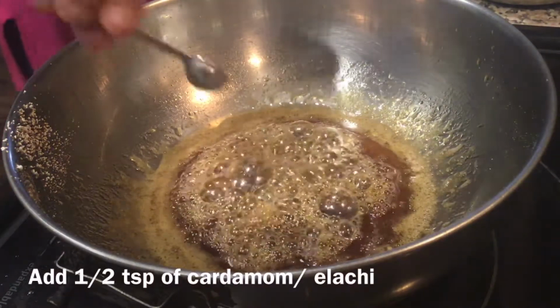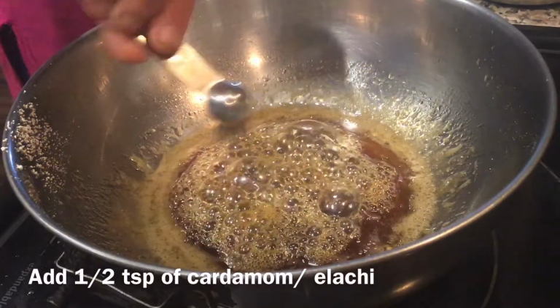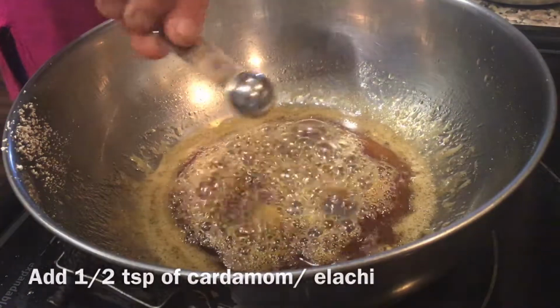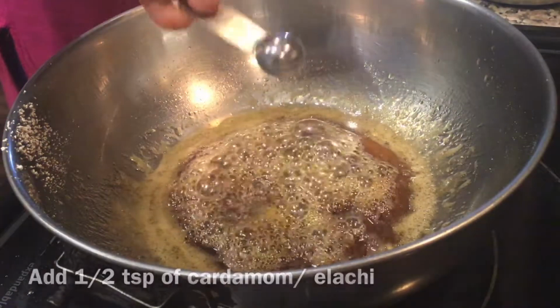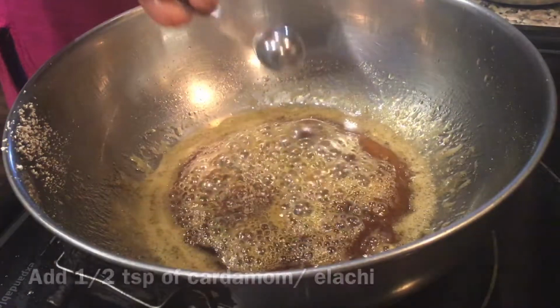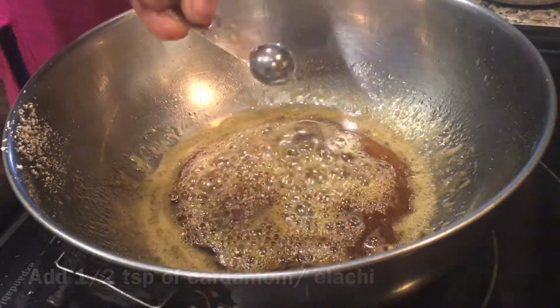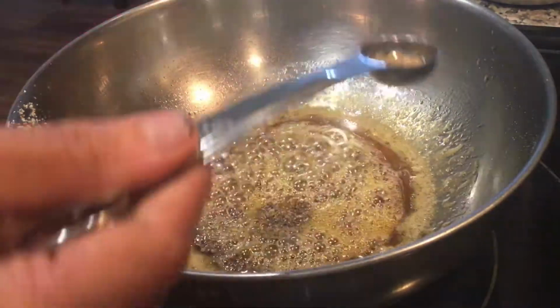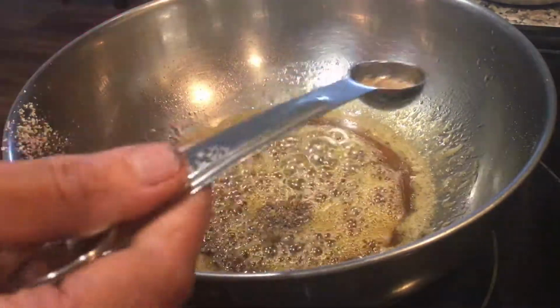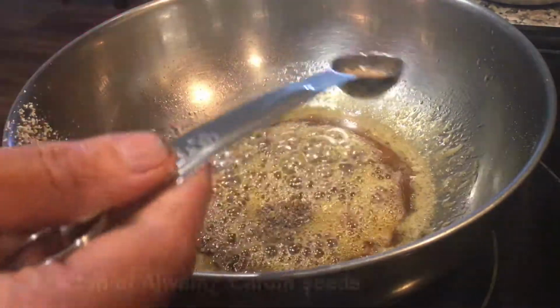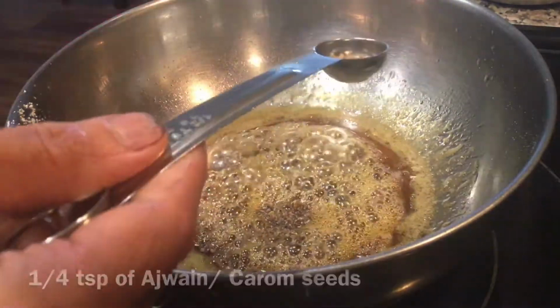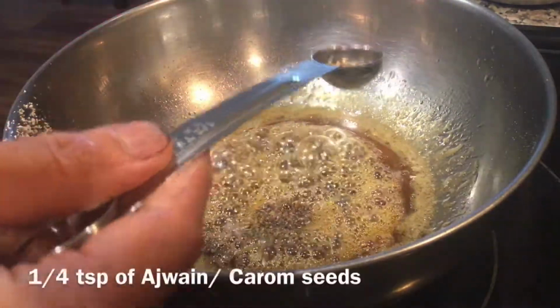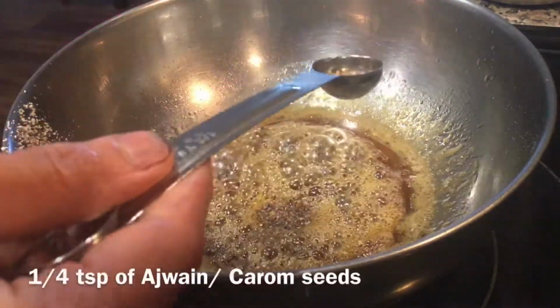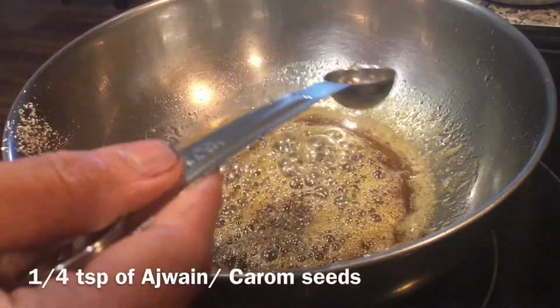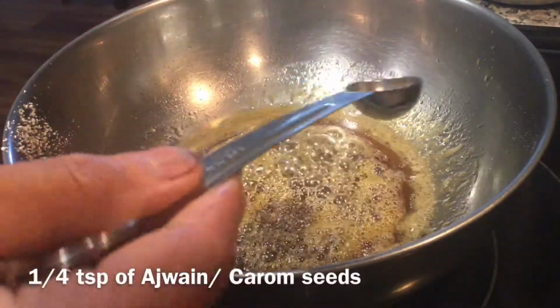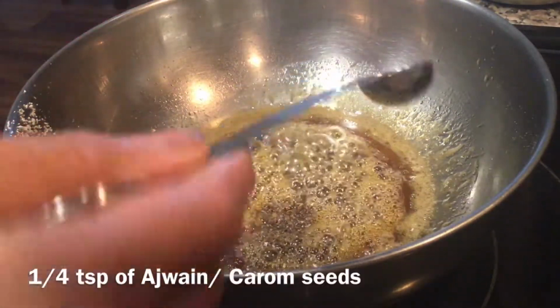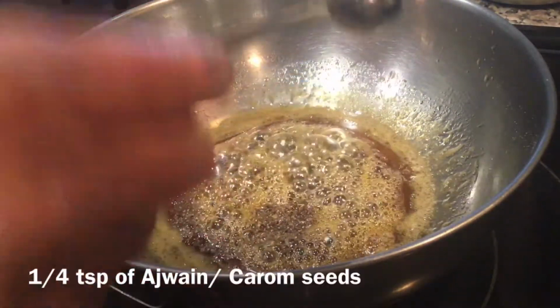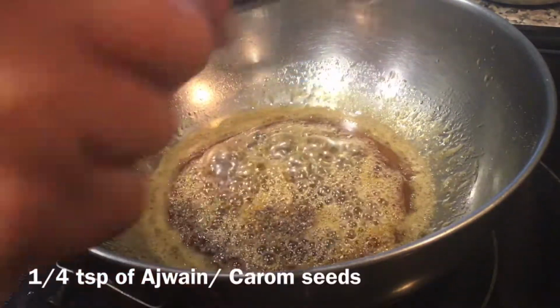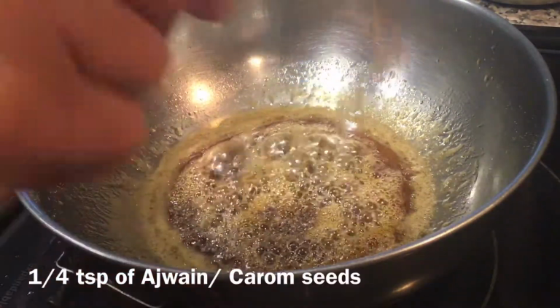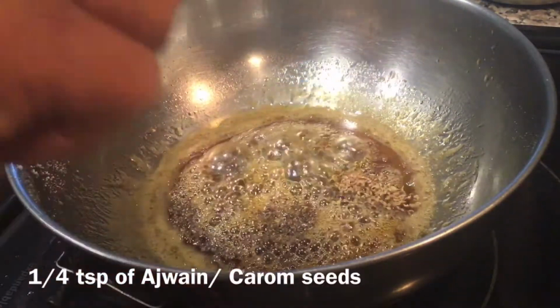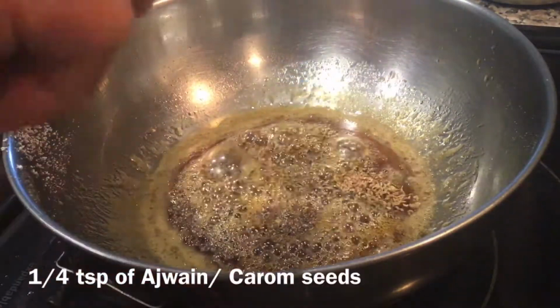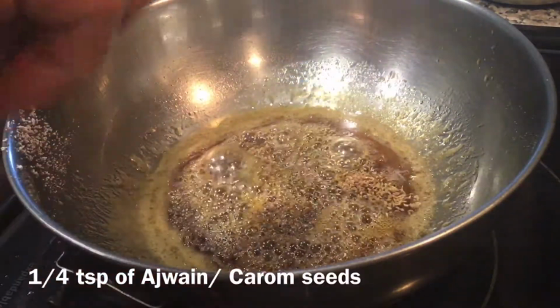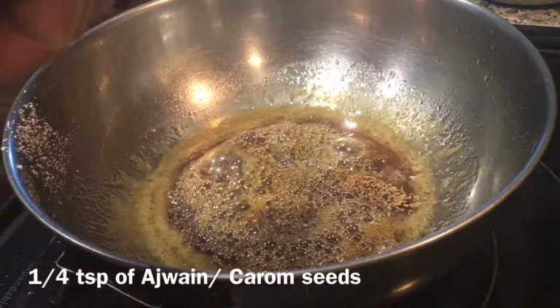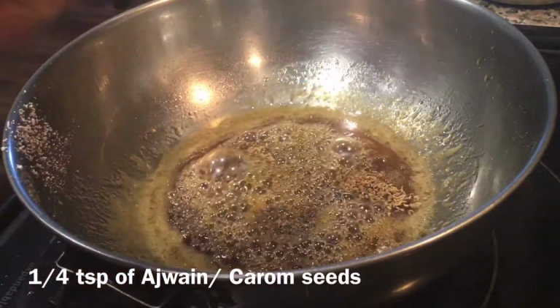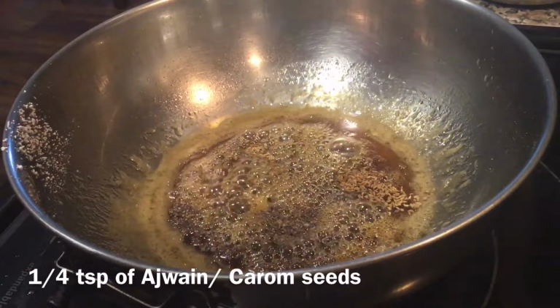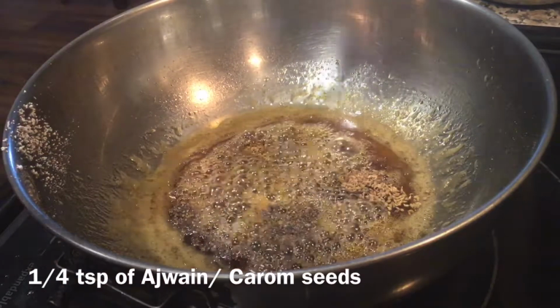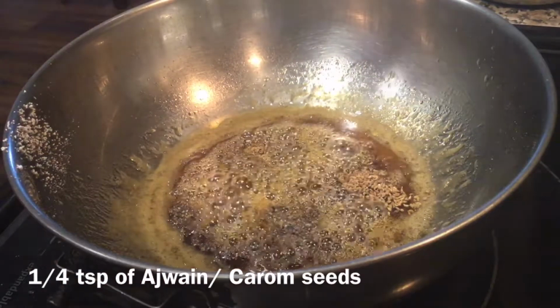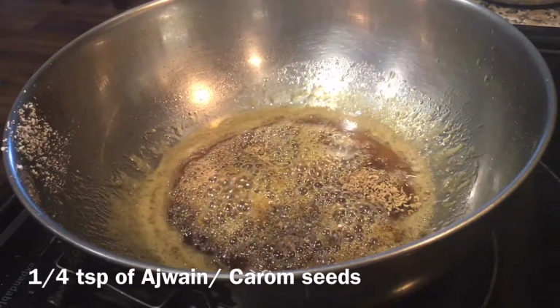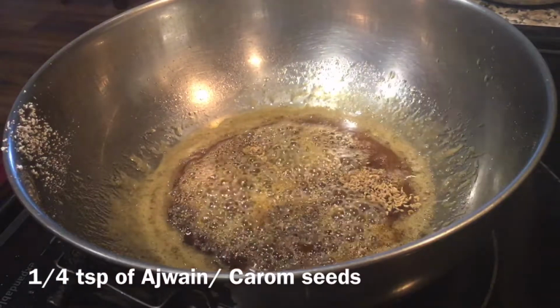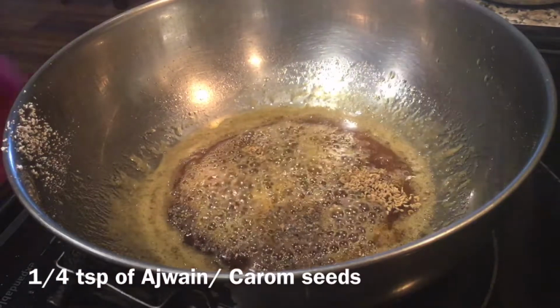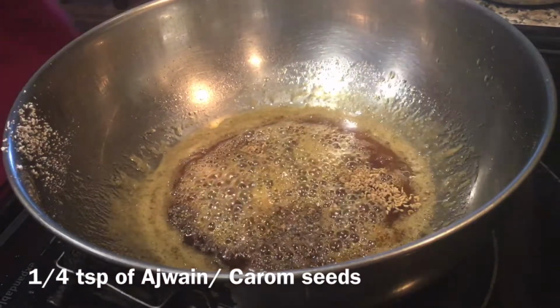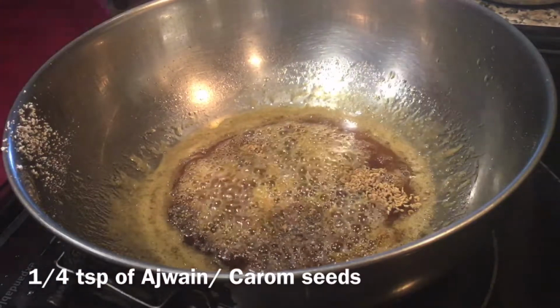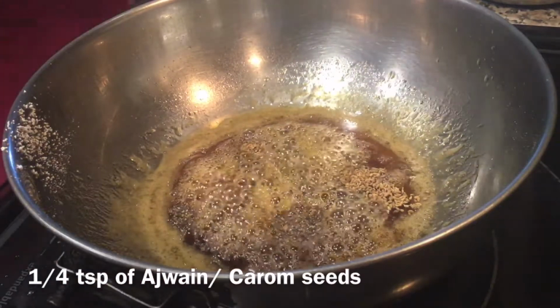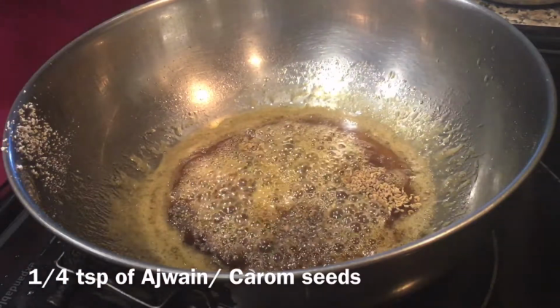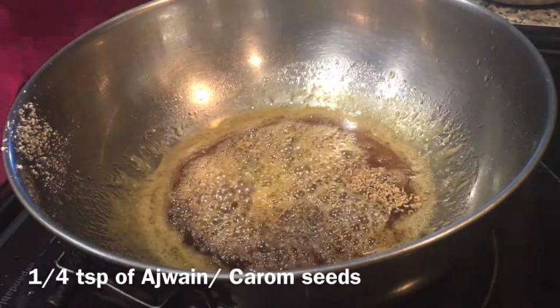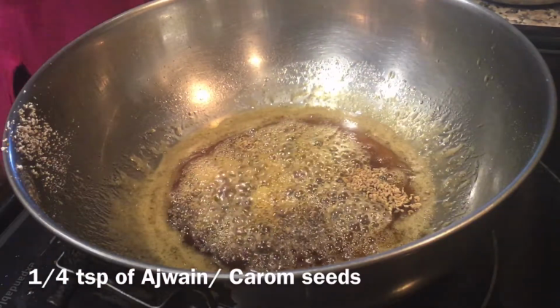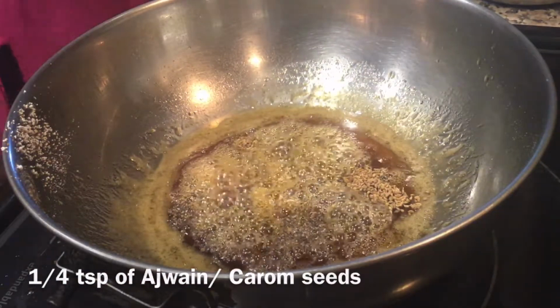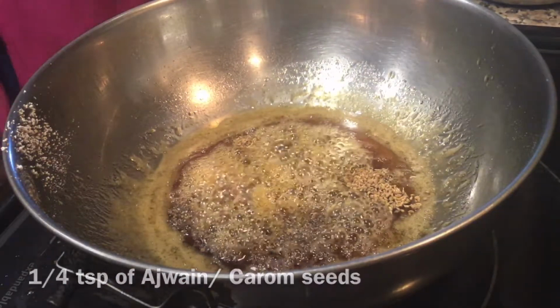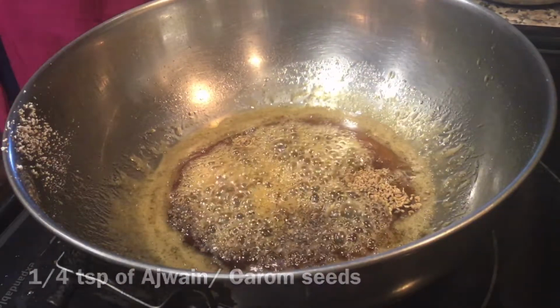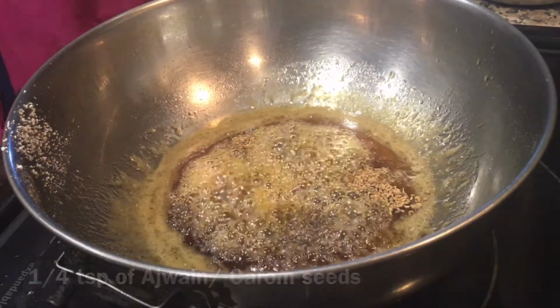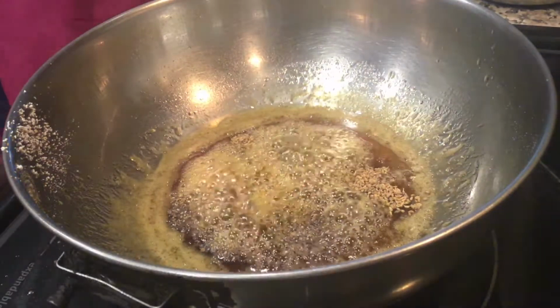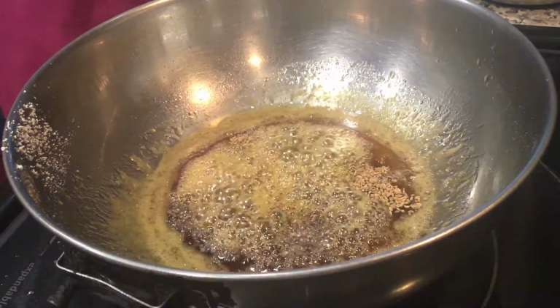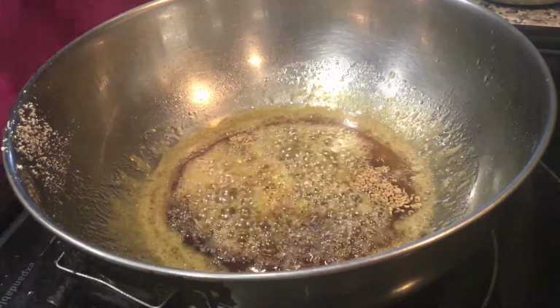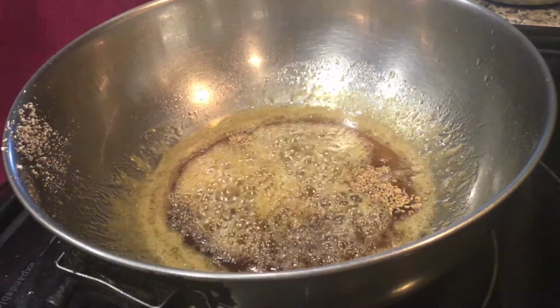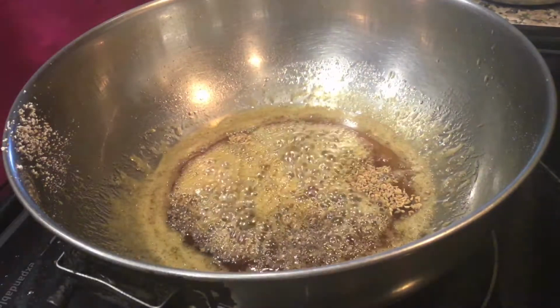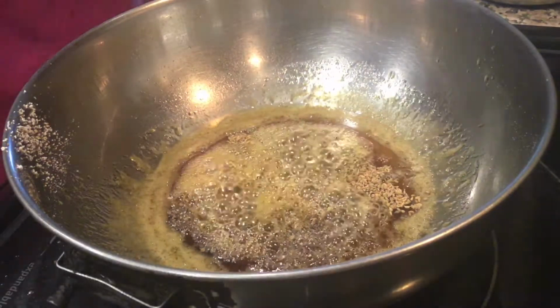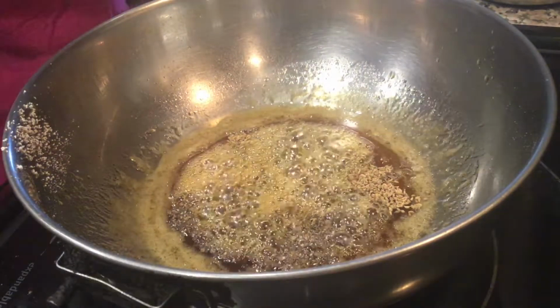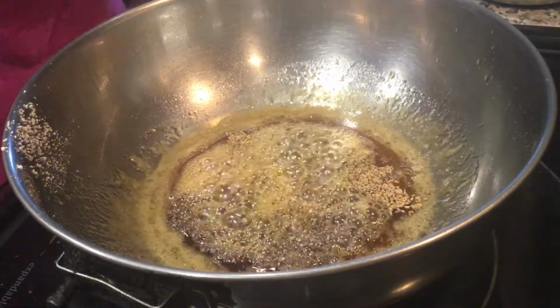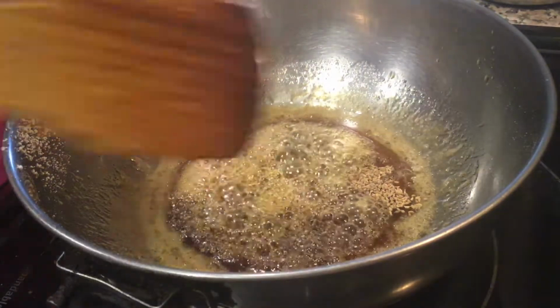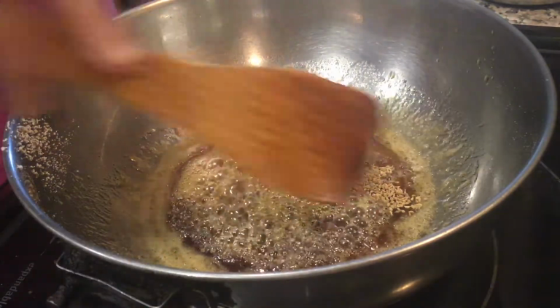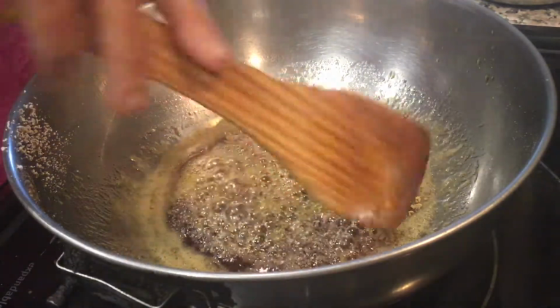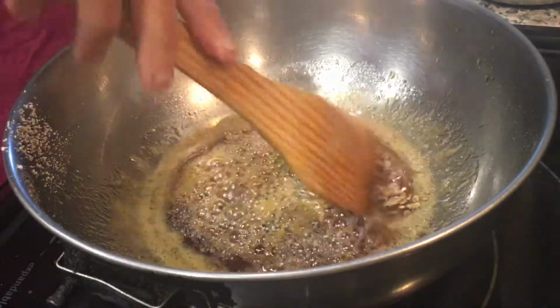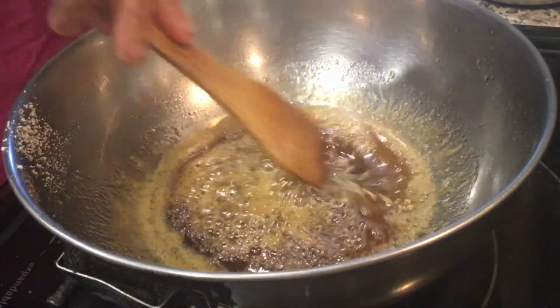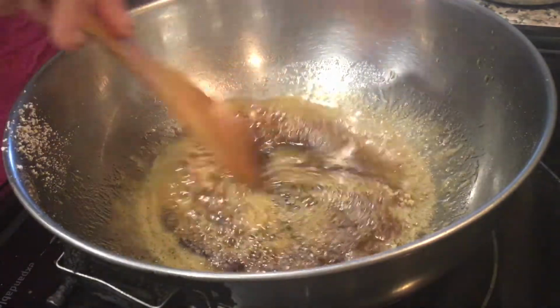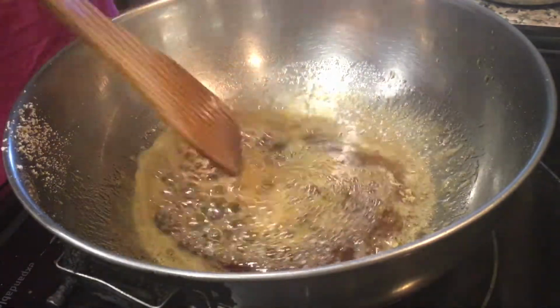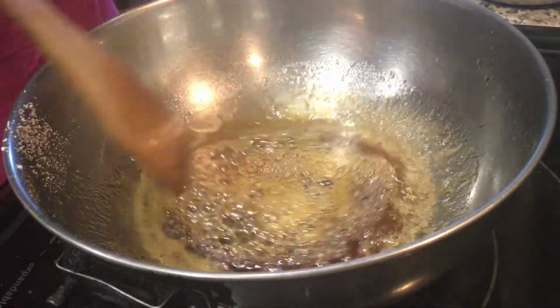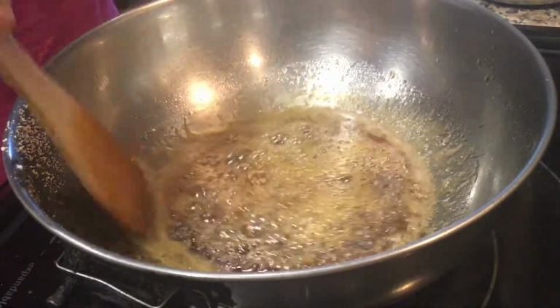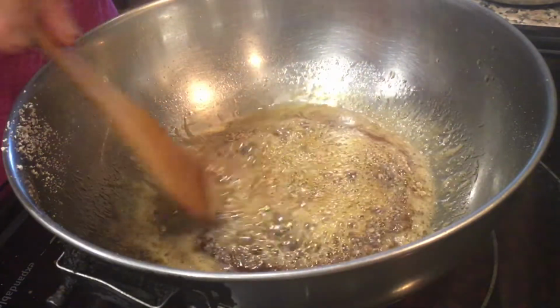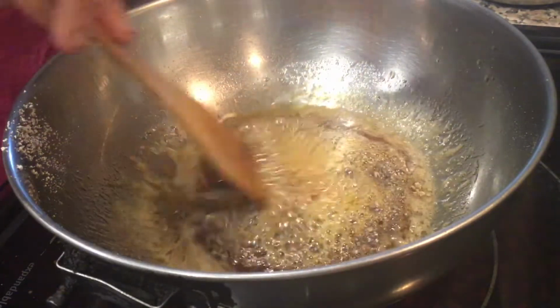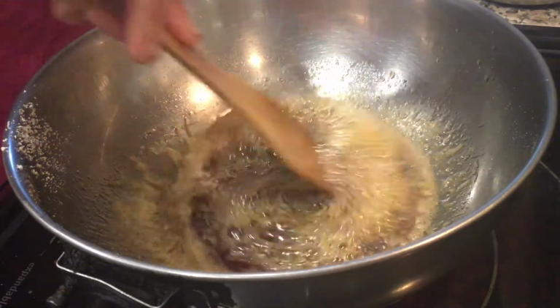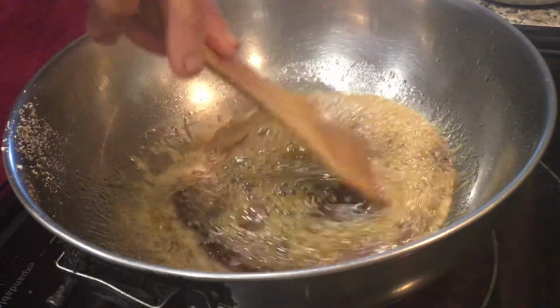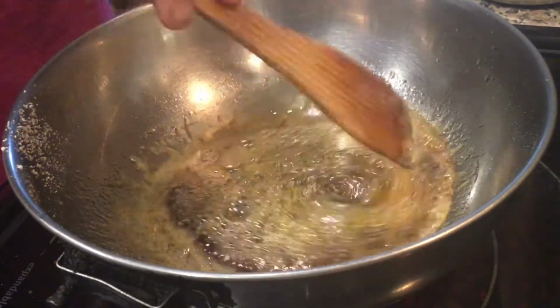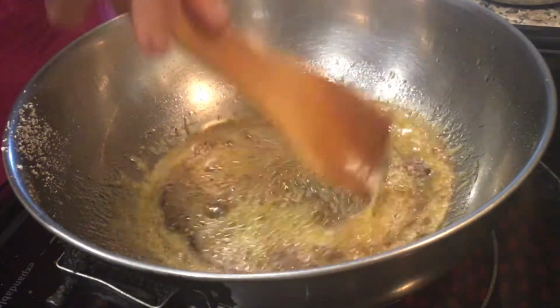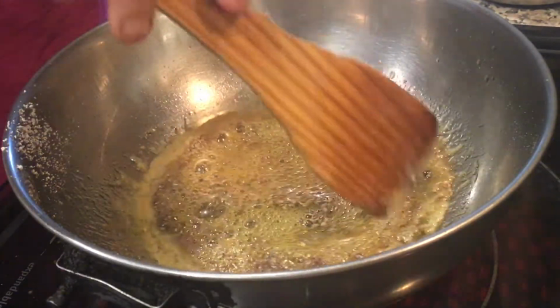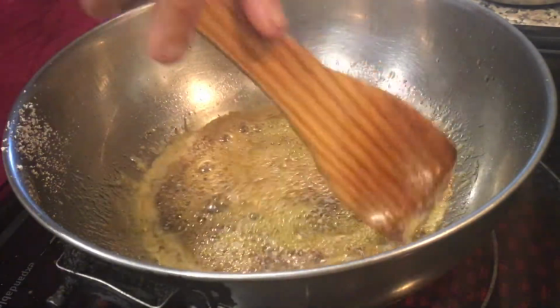Now add half a teaspoon of cardamom and a quarter teaspoon of ajwain or carom seeds to the syrup, and bring it to a boil.